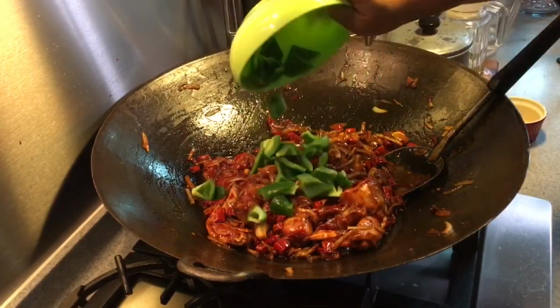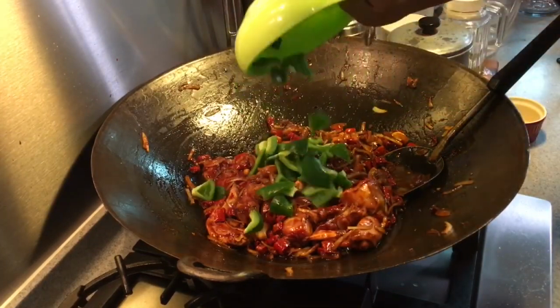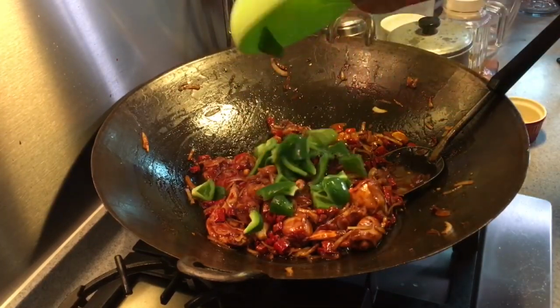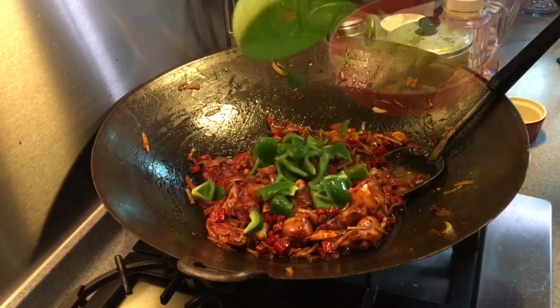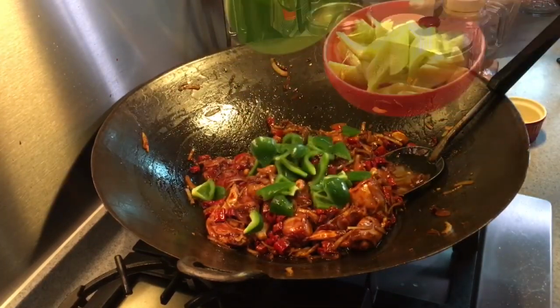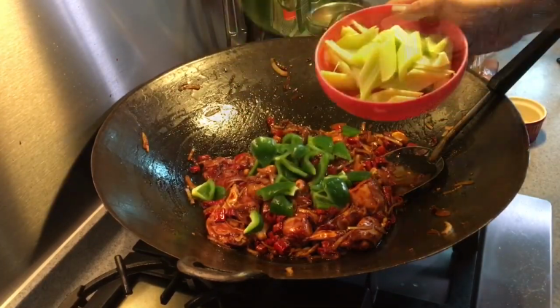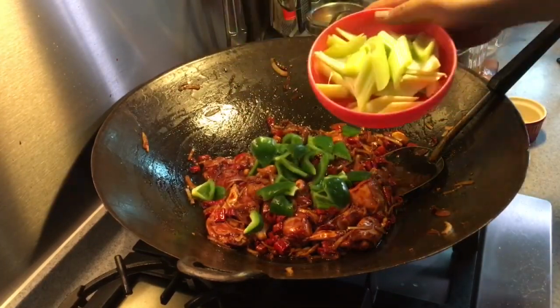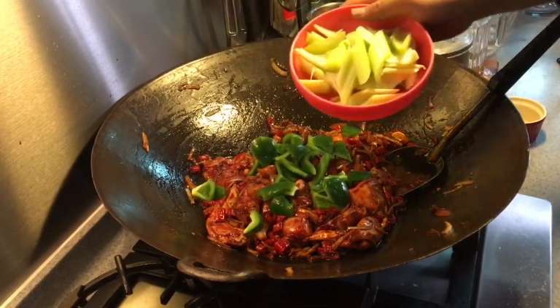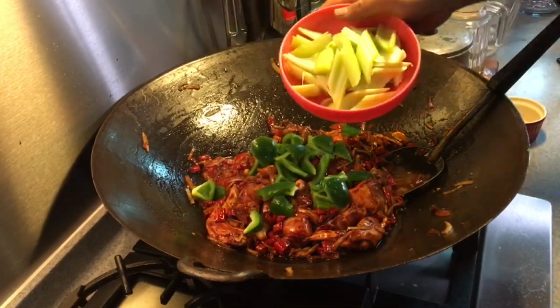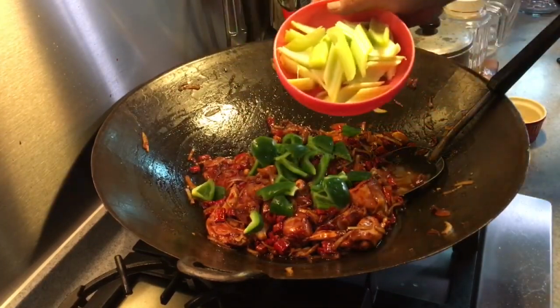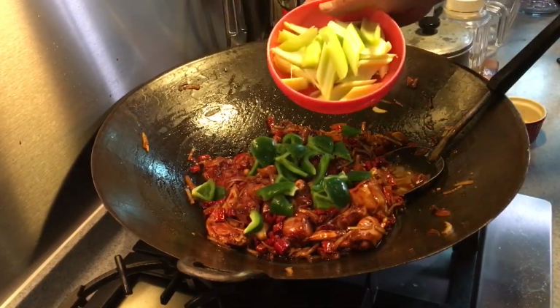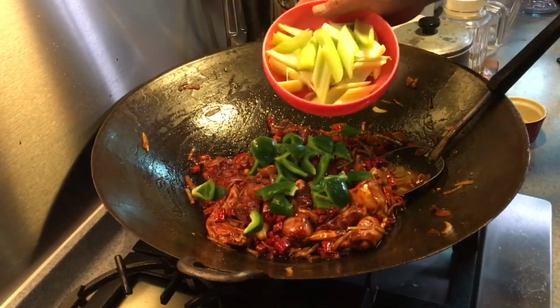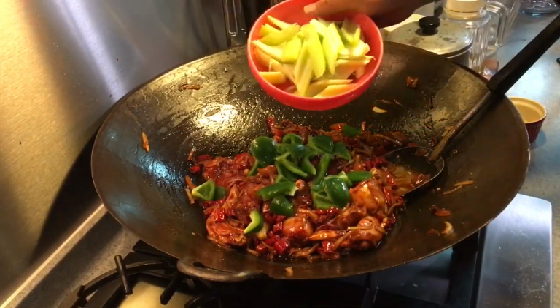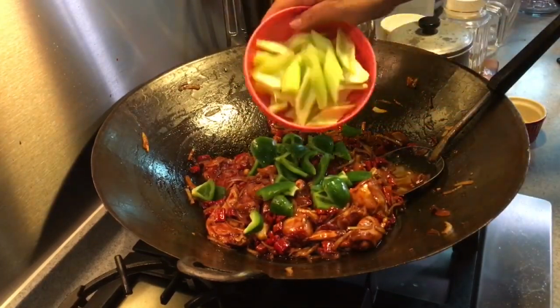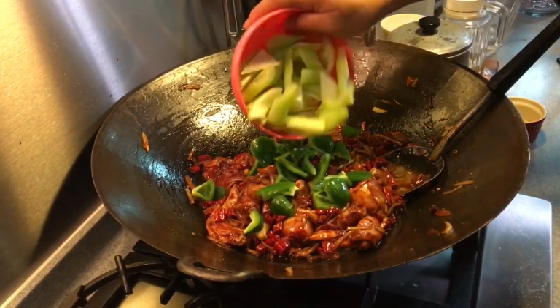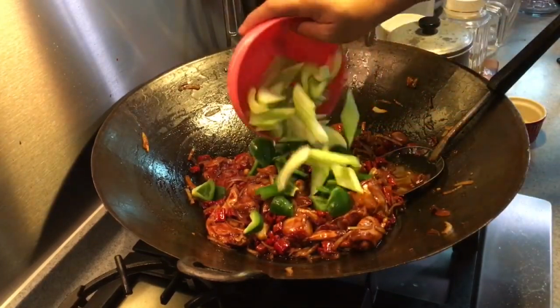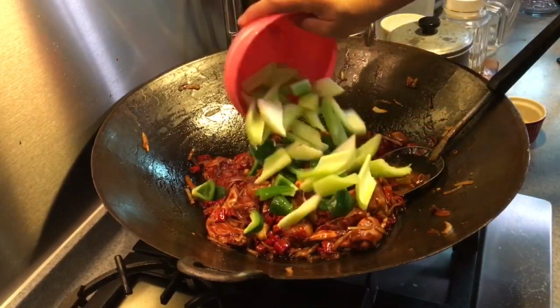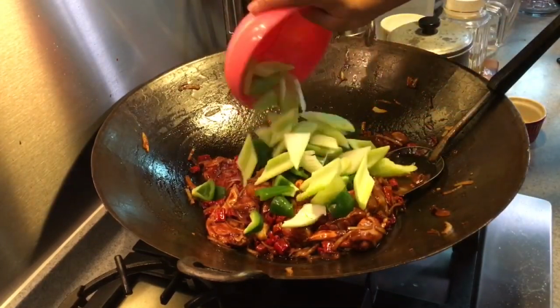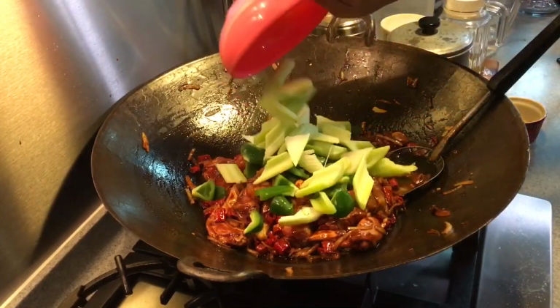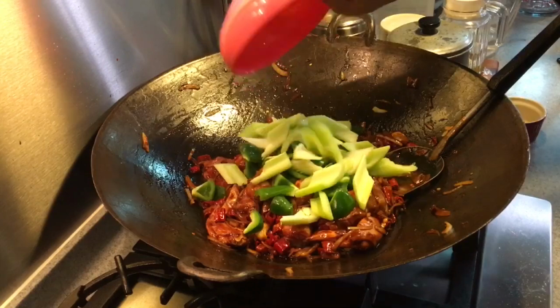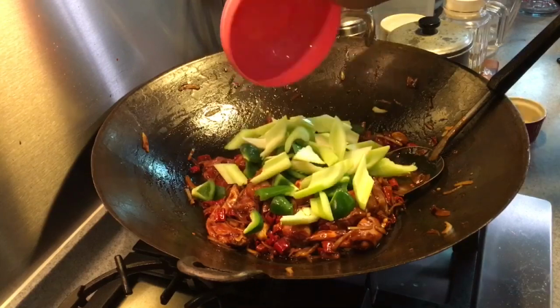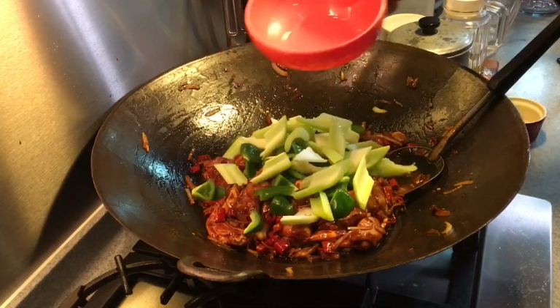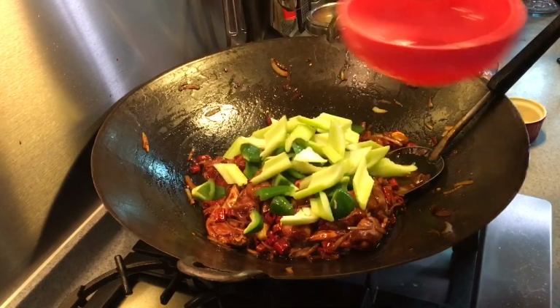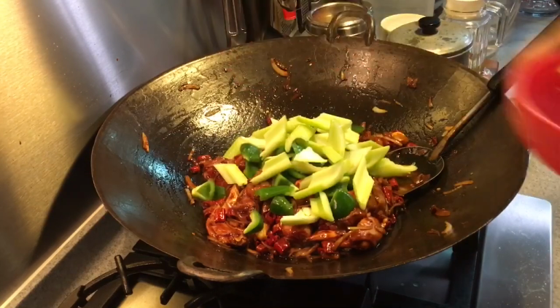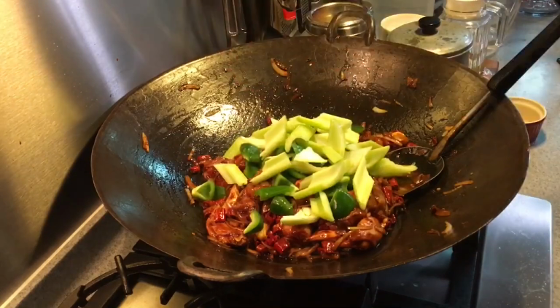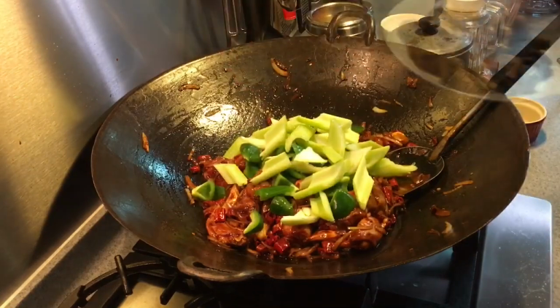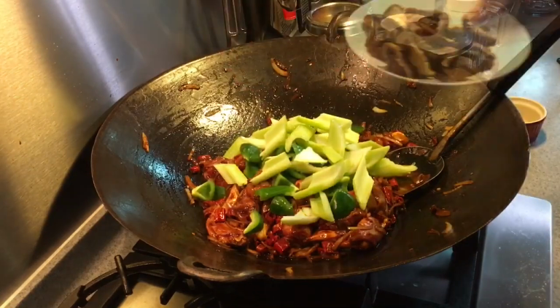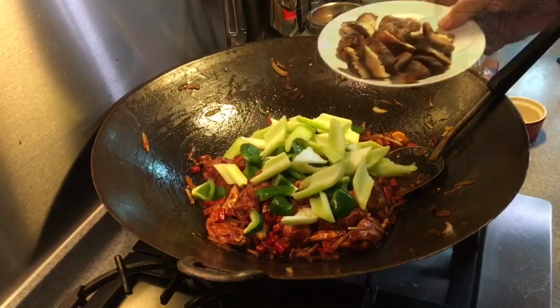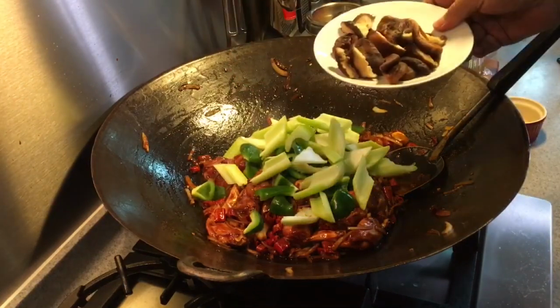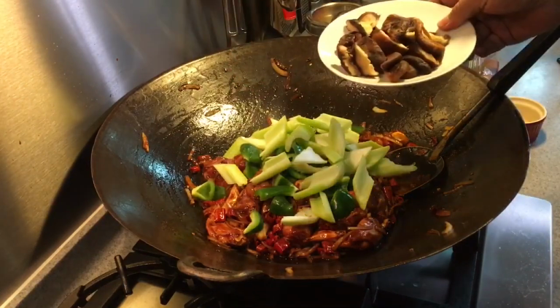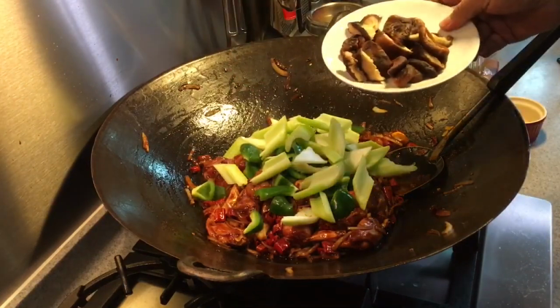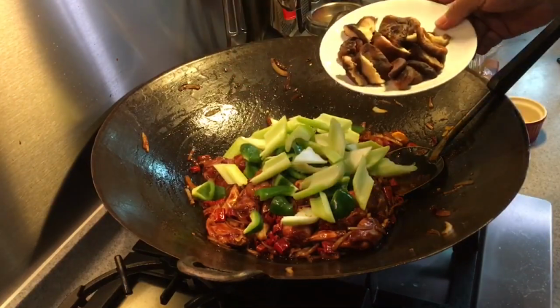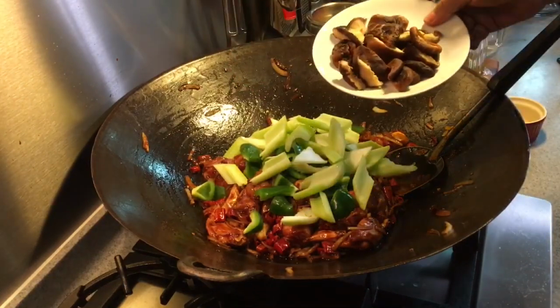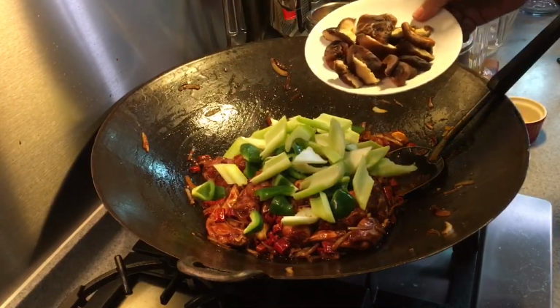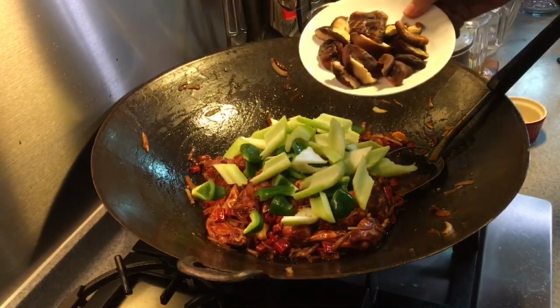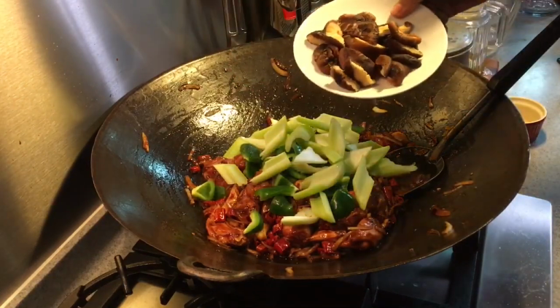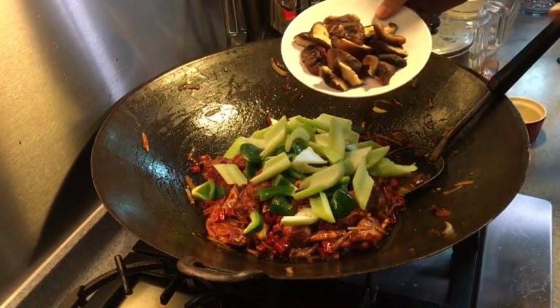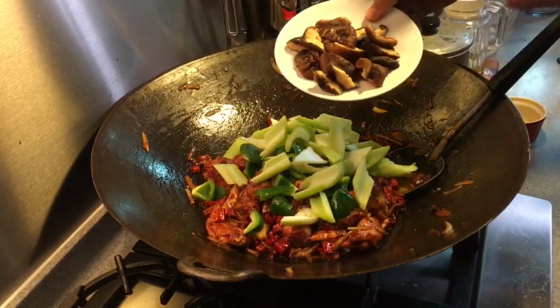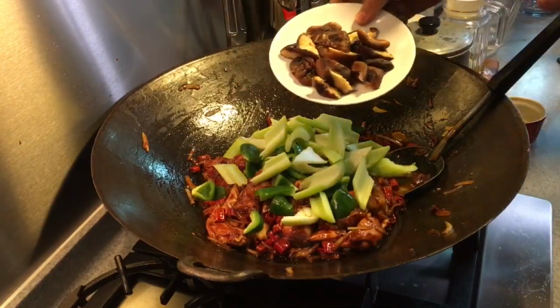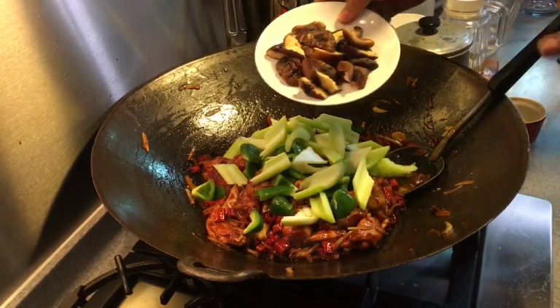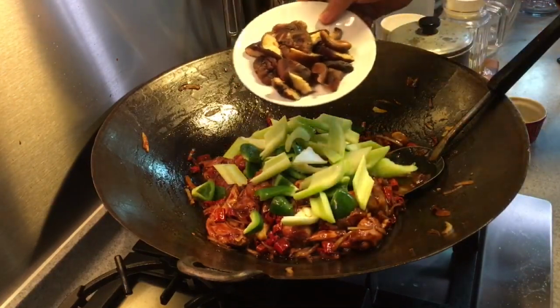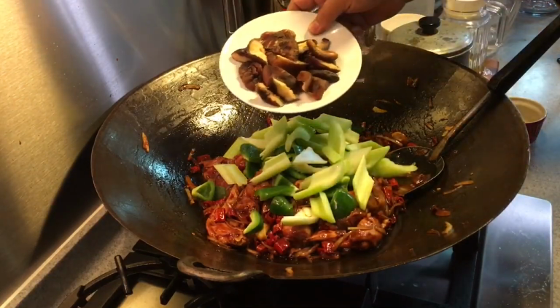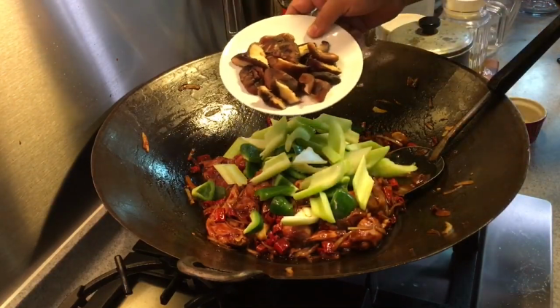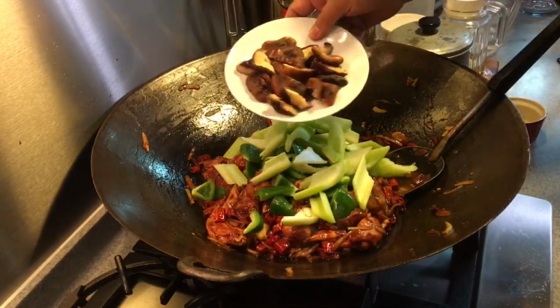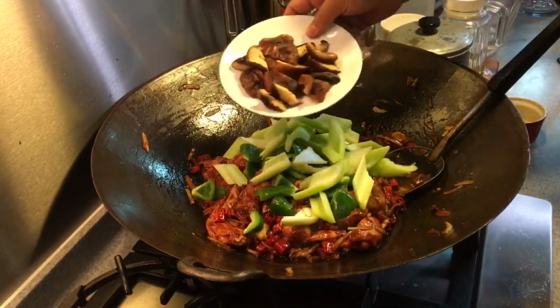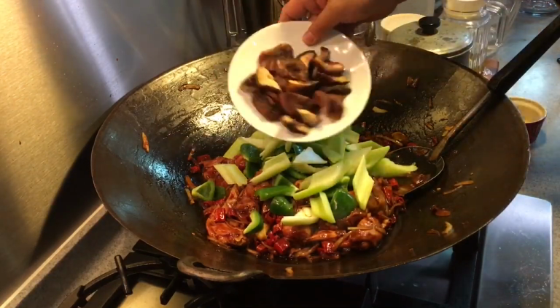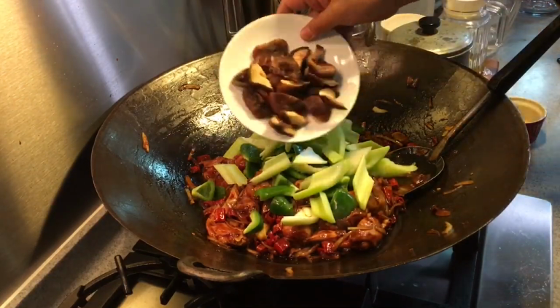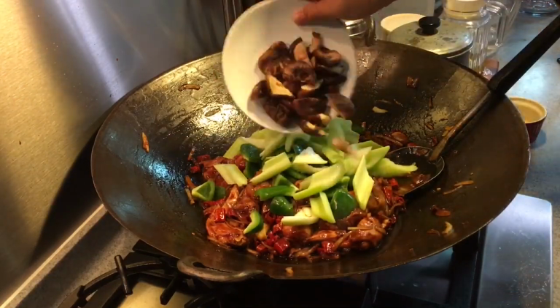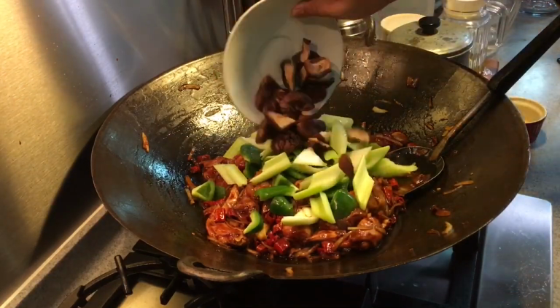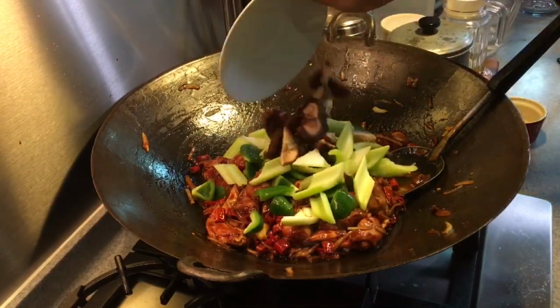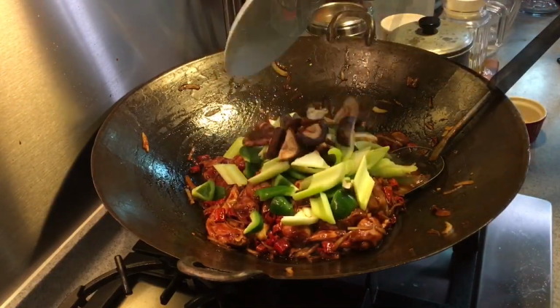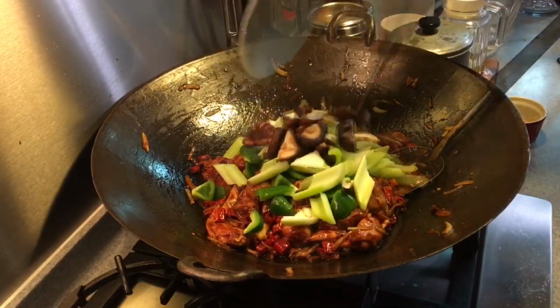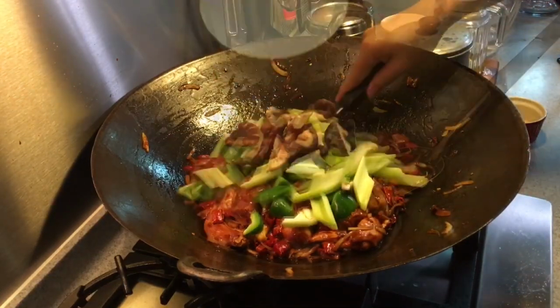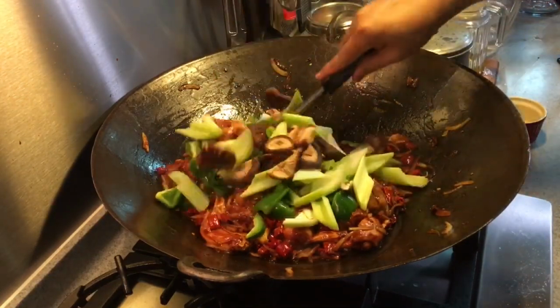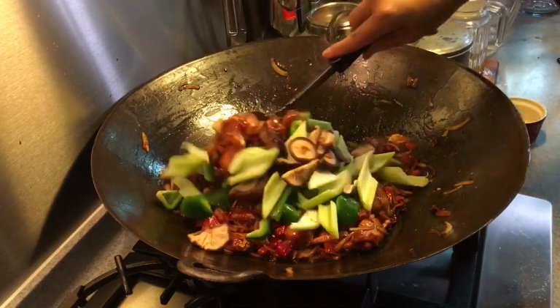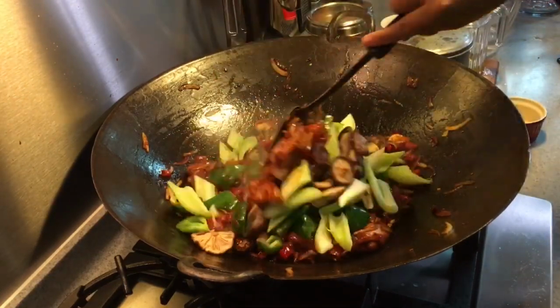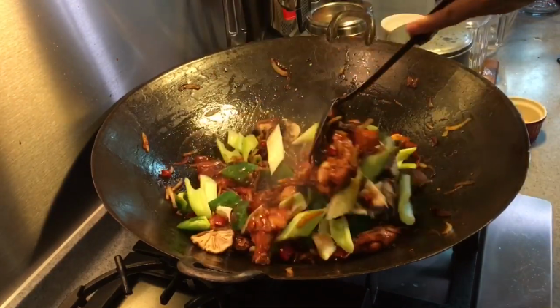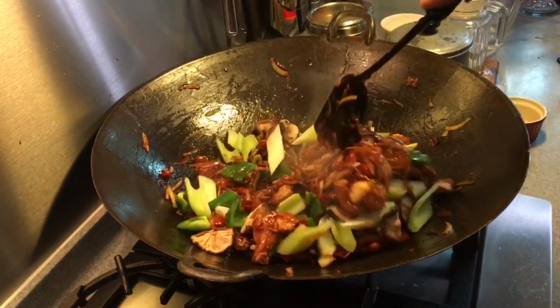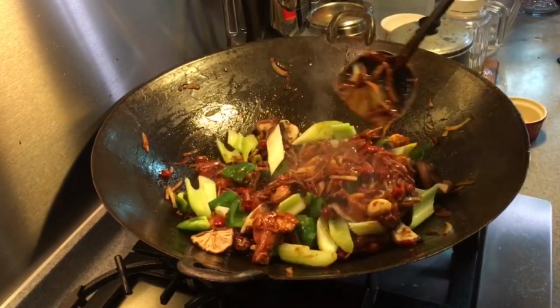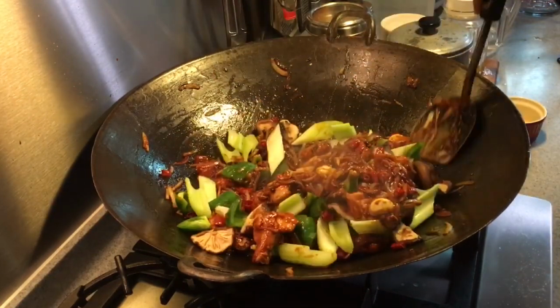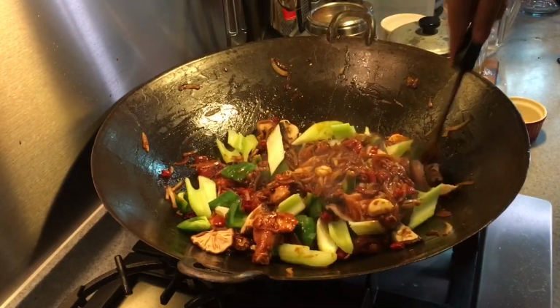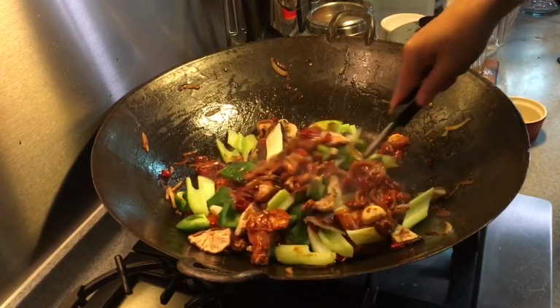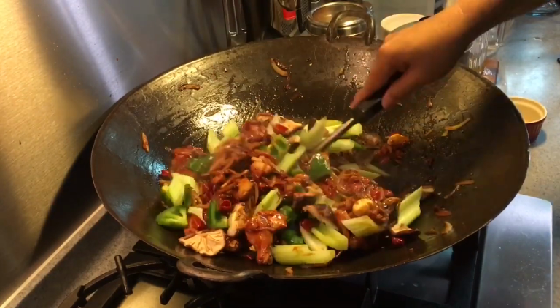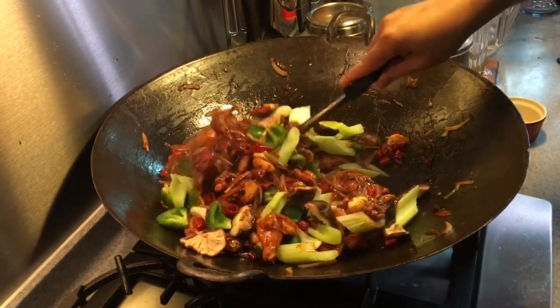The chicken is ready to go in. Add three stalks of celery and ten dried mushrooms that have been hydrated and cut in half, and stir them all into the heat.